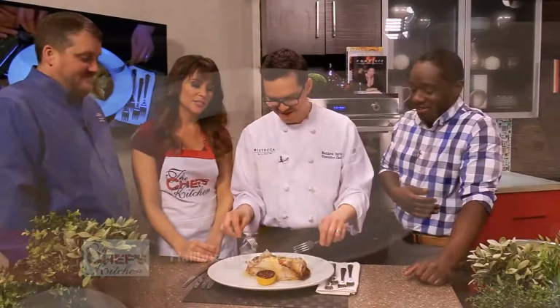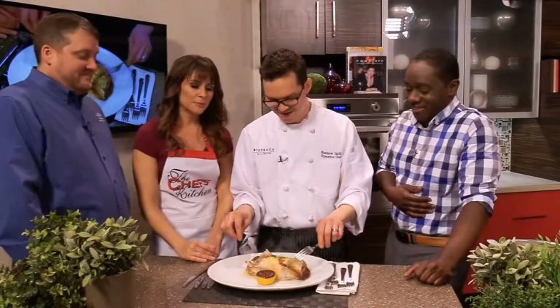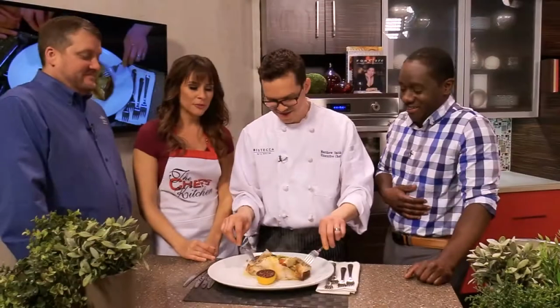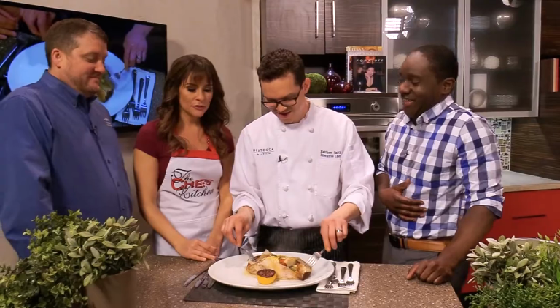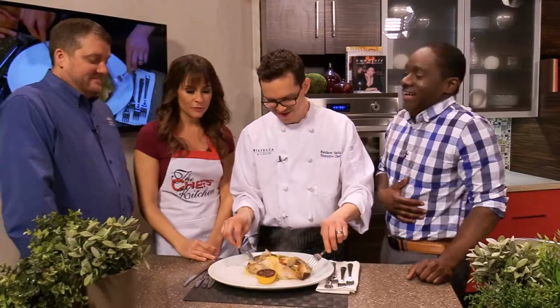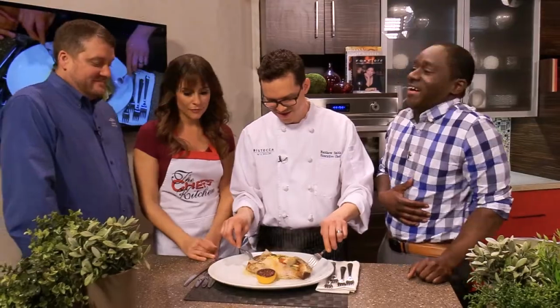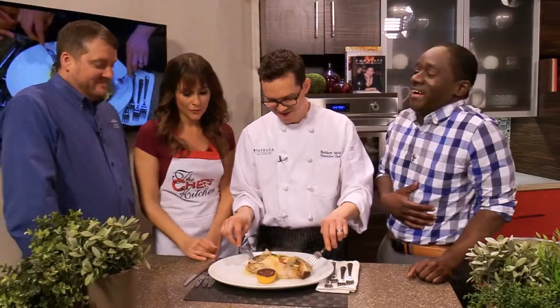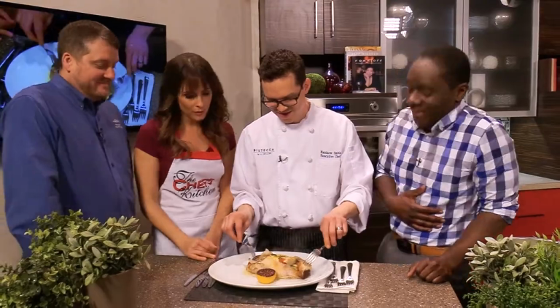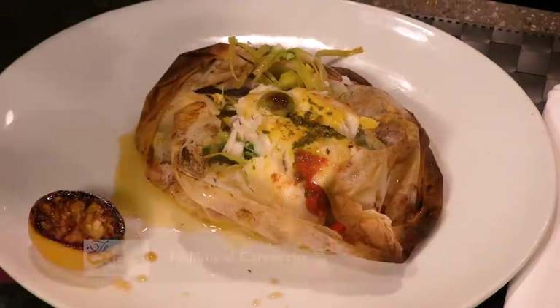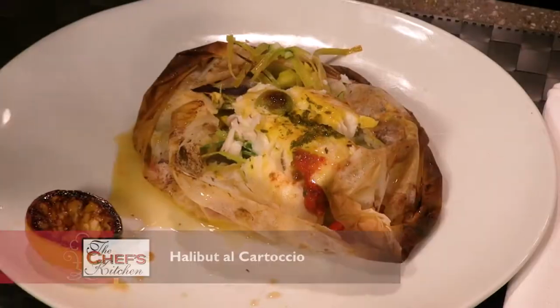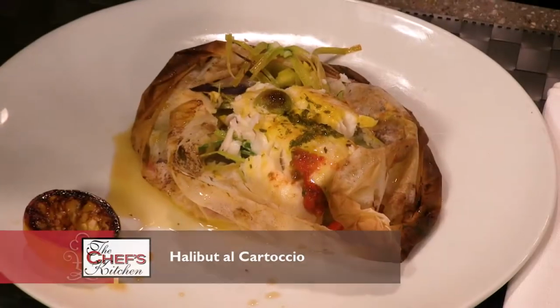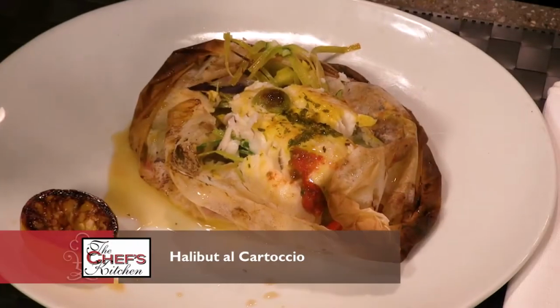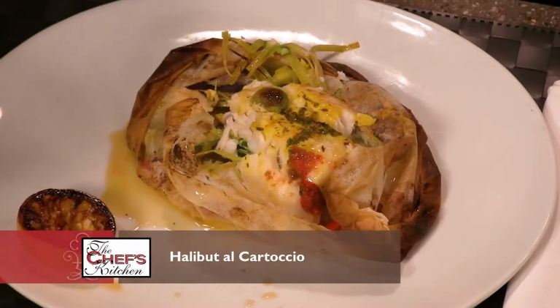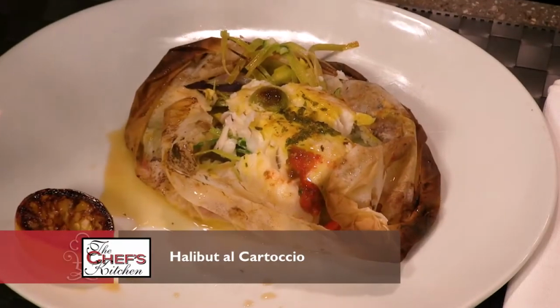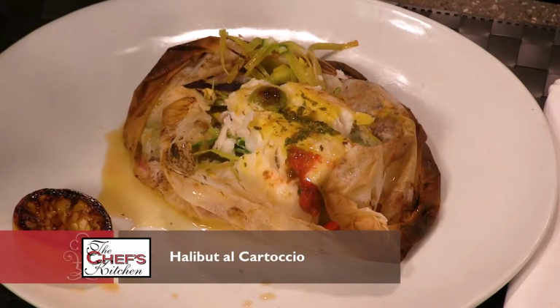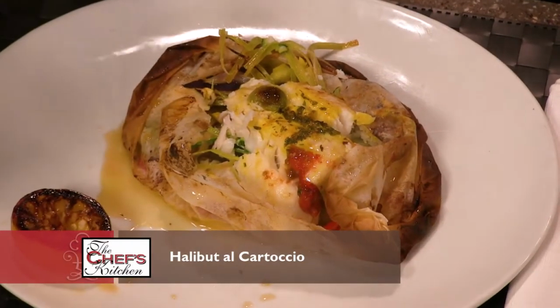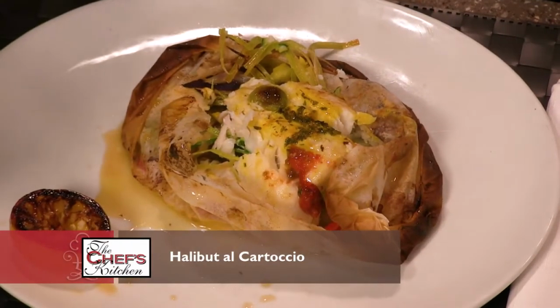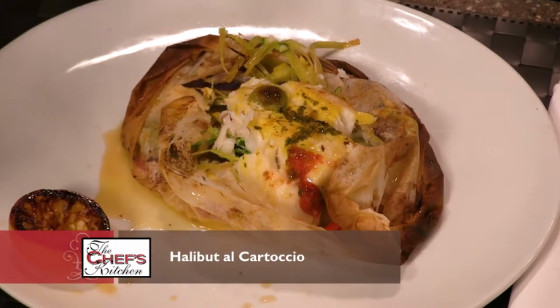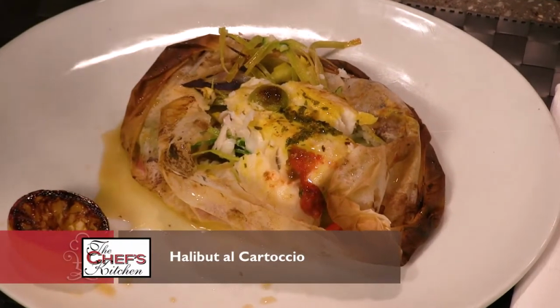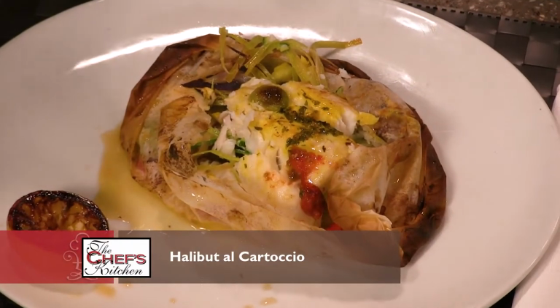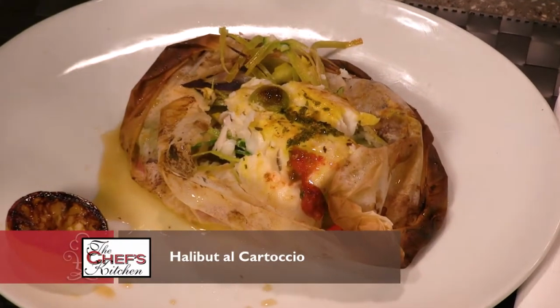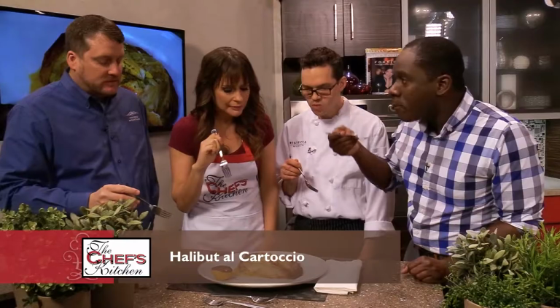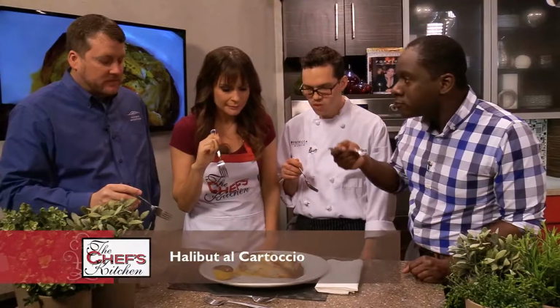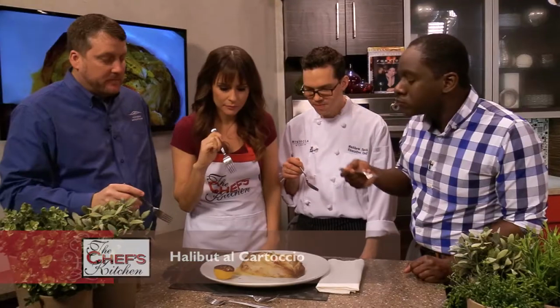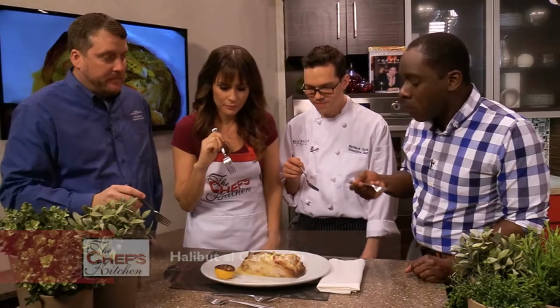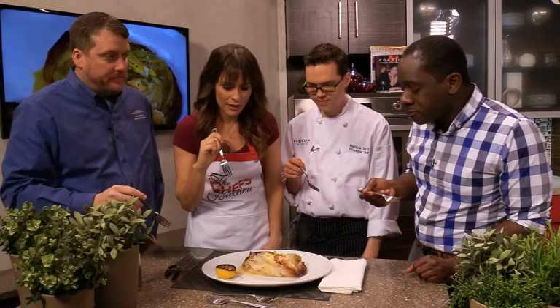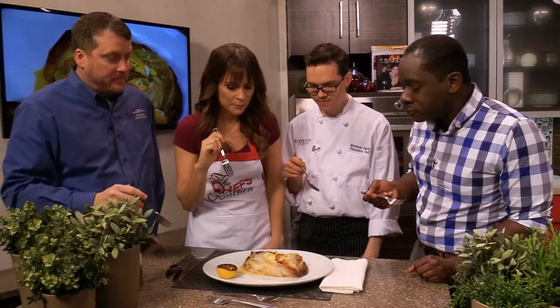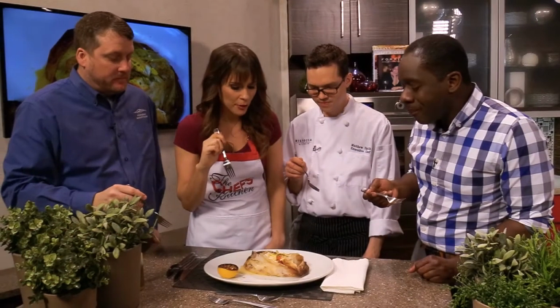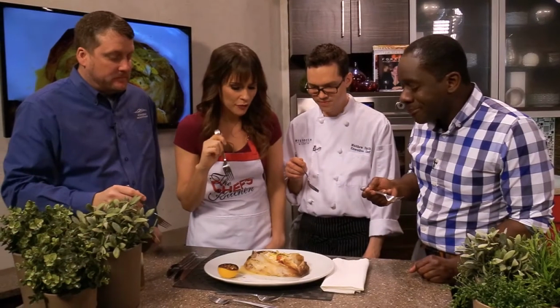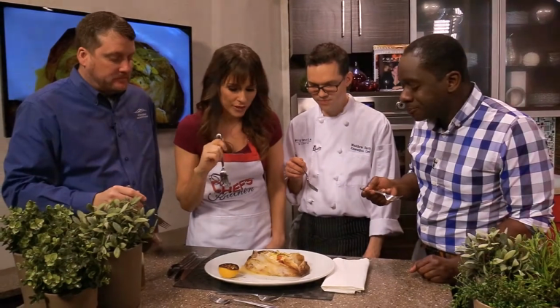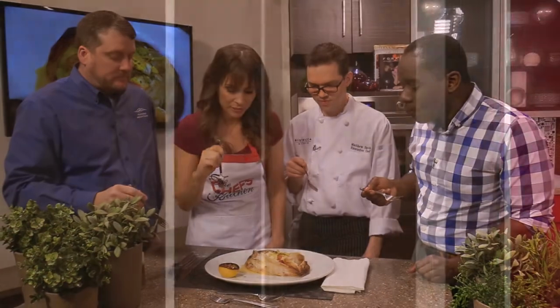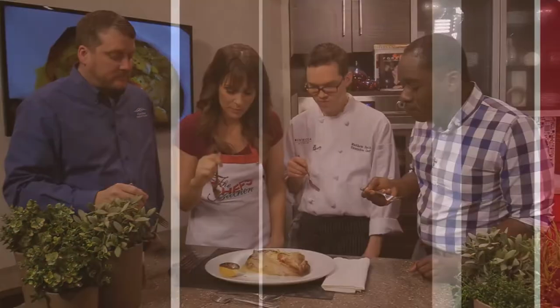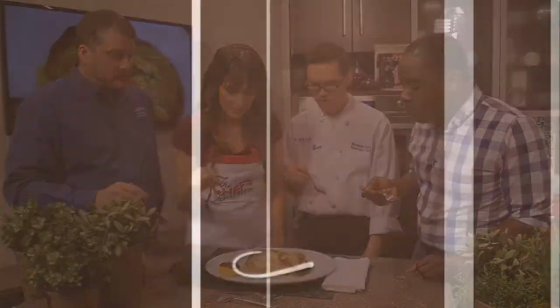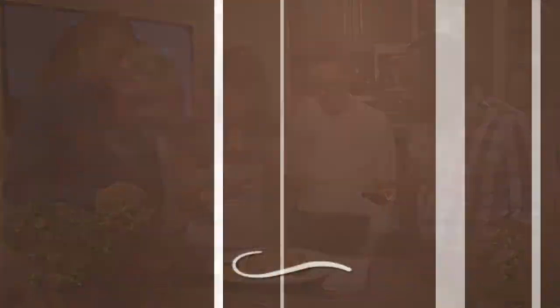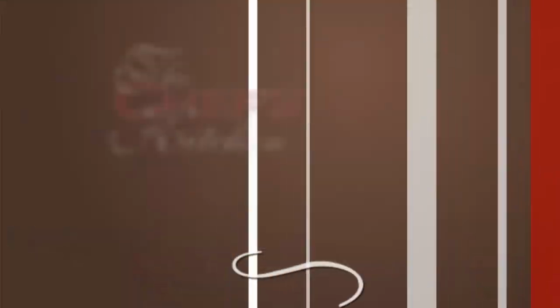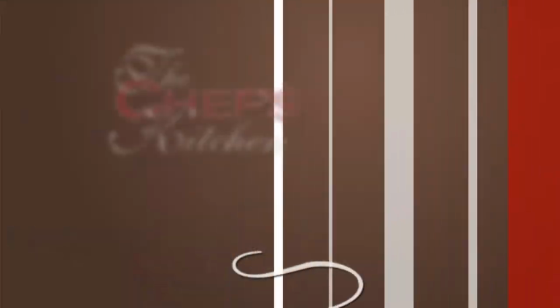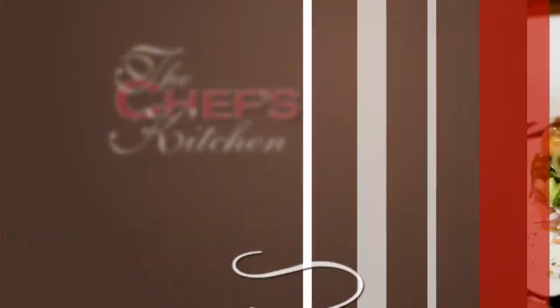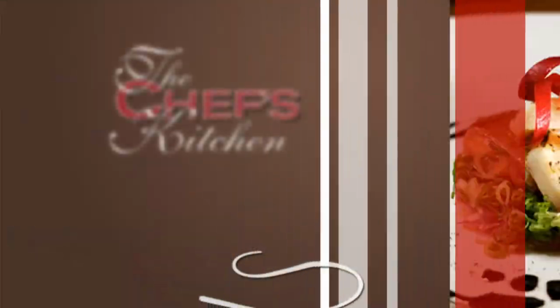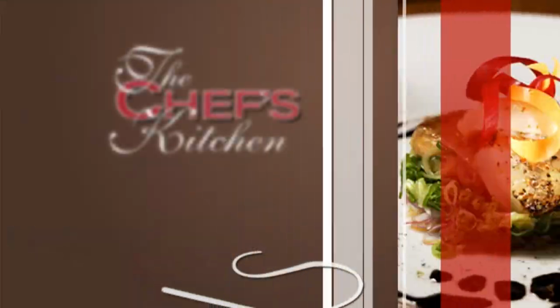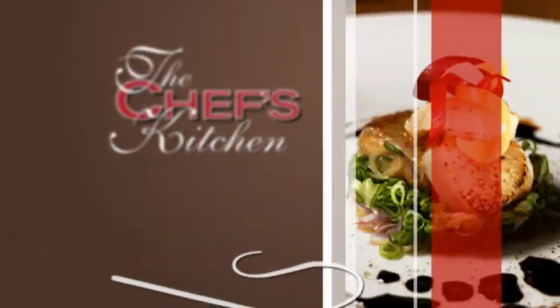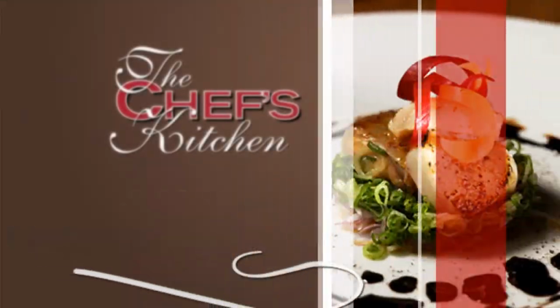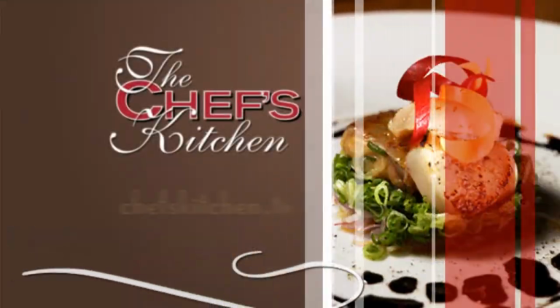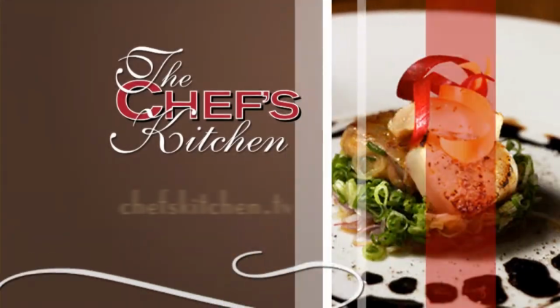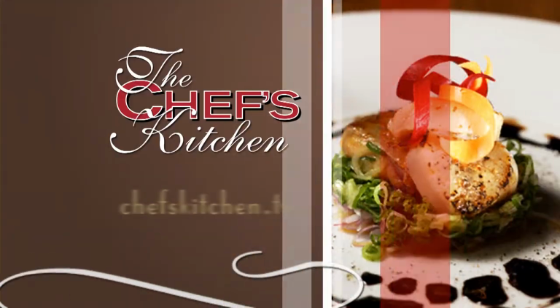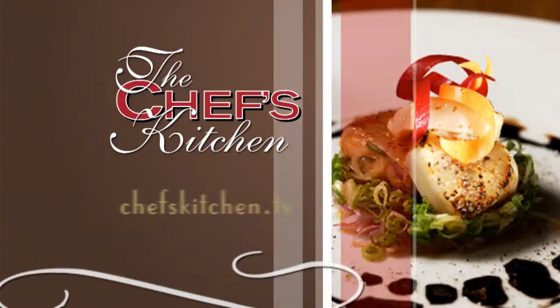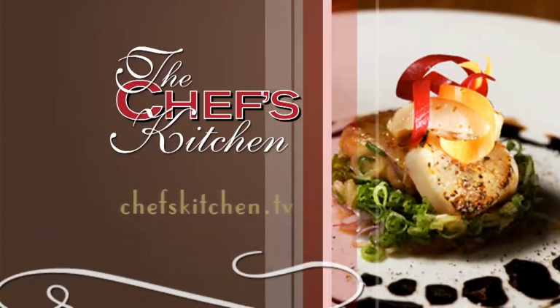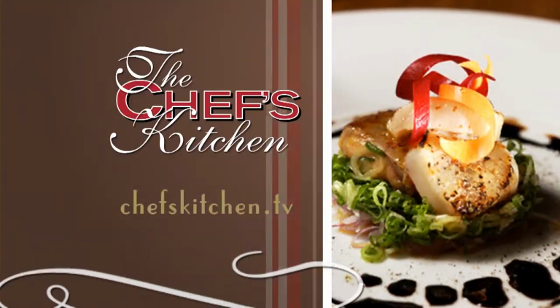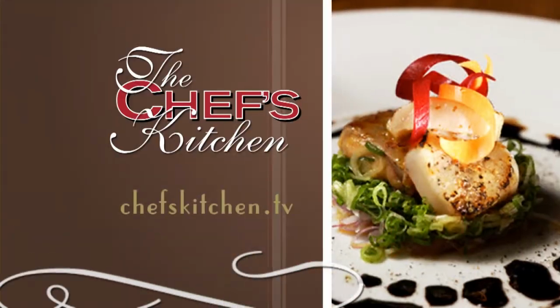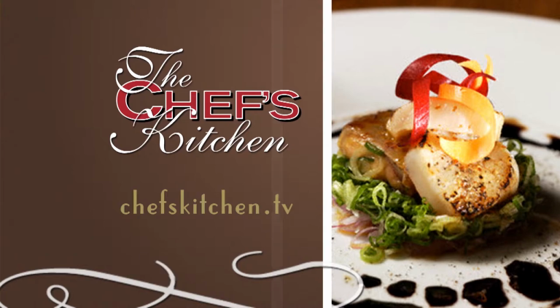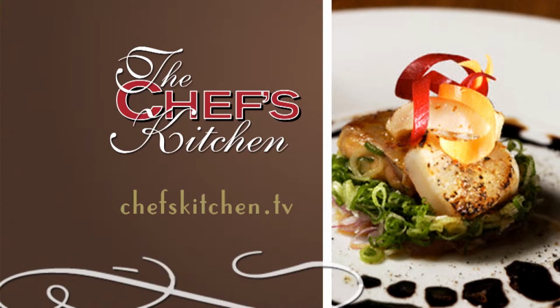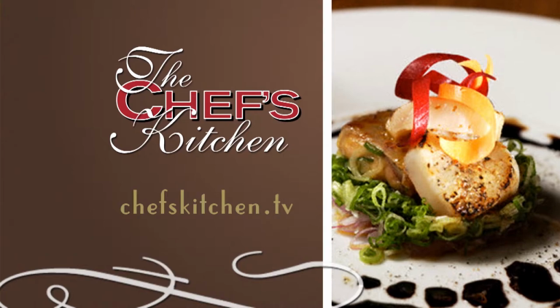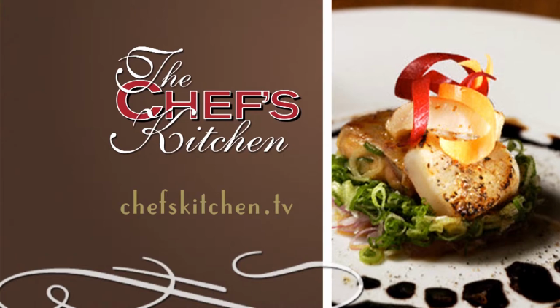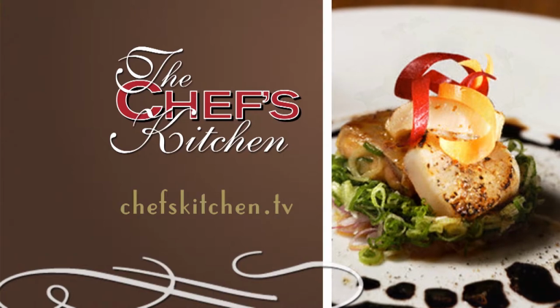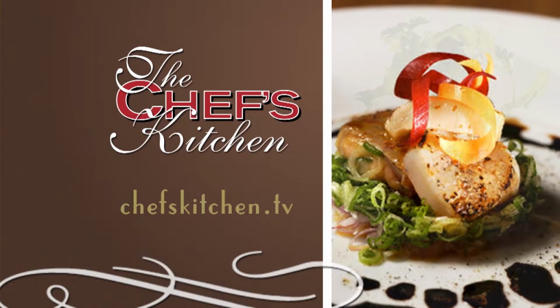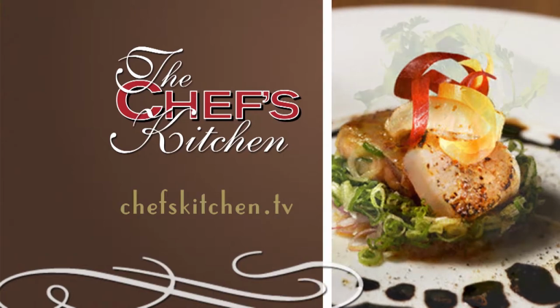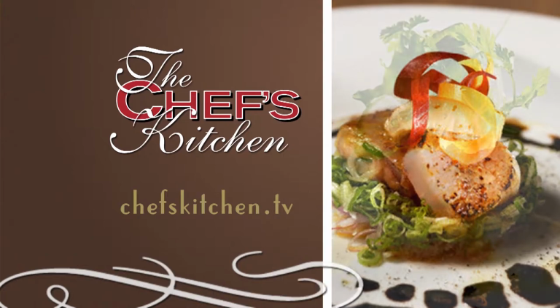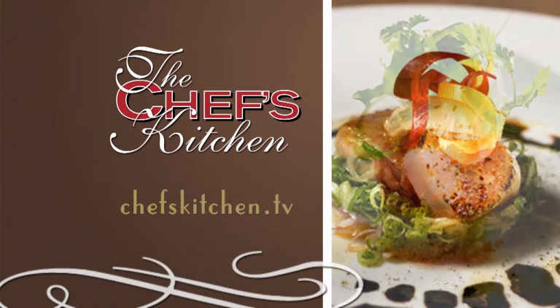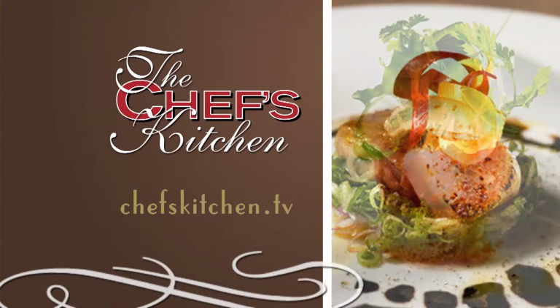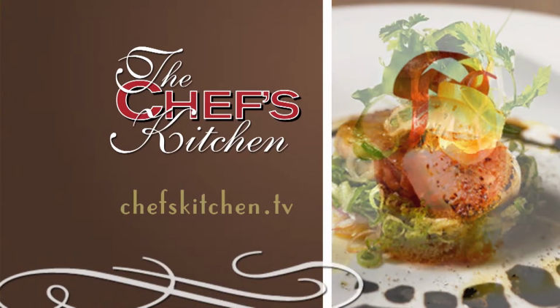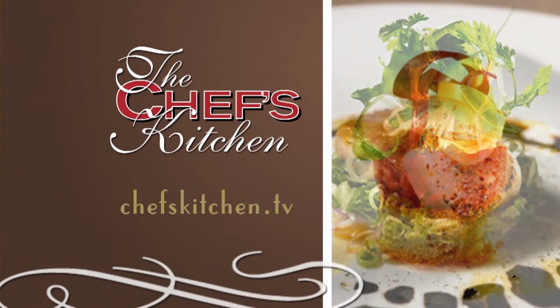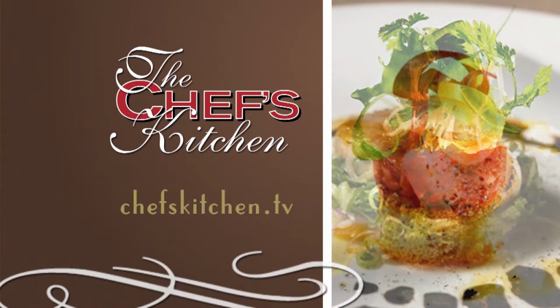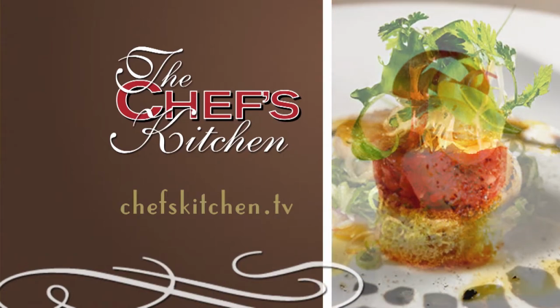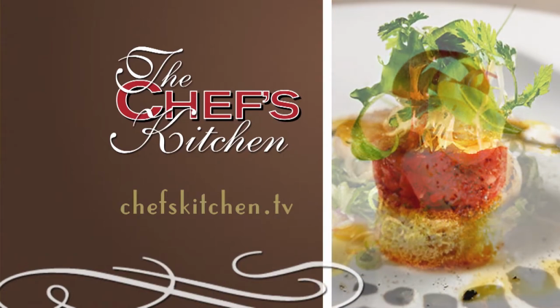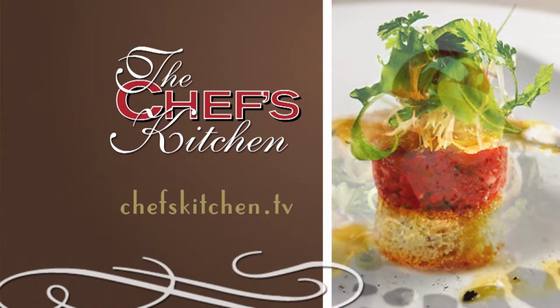It's beautiful — there's so much flavor. It's perfect. To see today's recipe, log on to chefskitchen.tv.